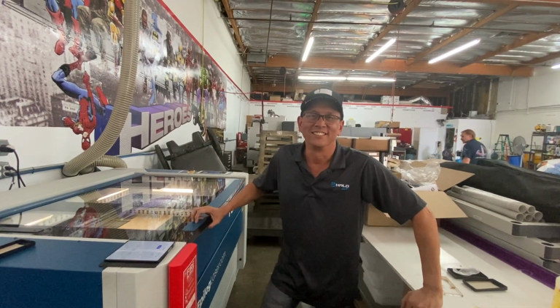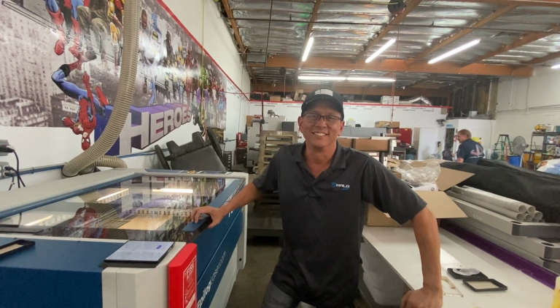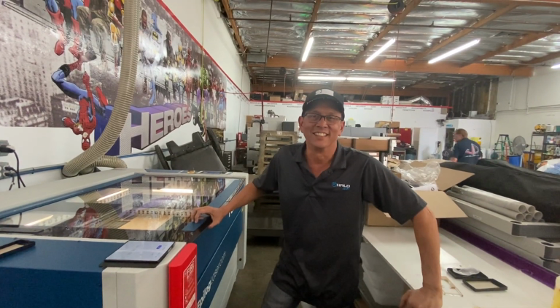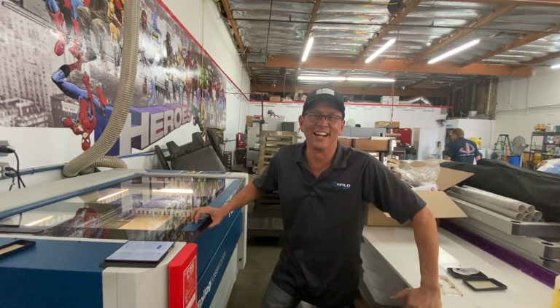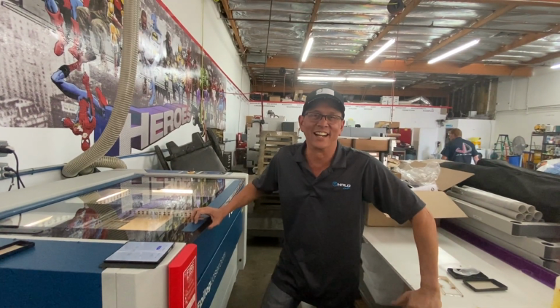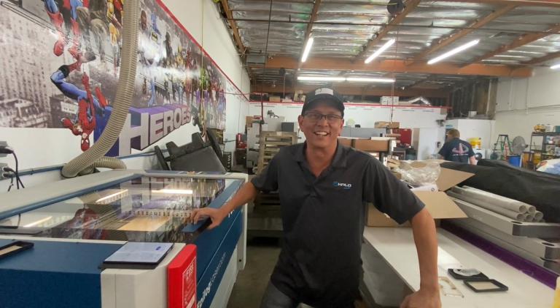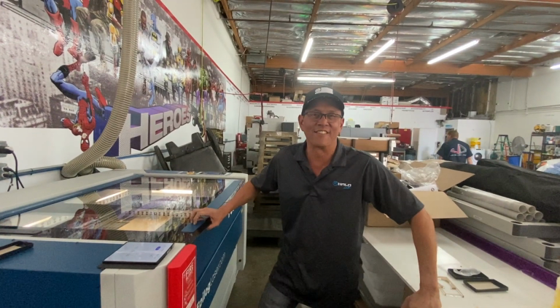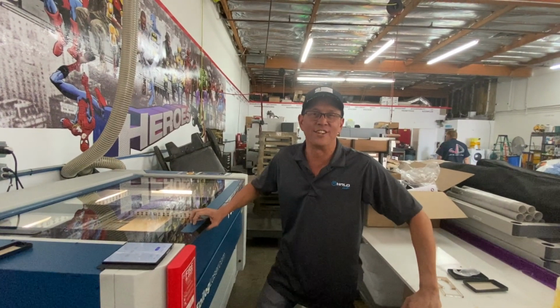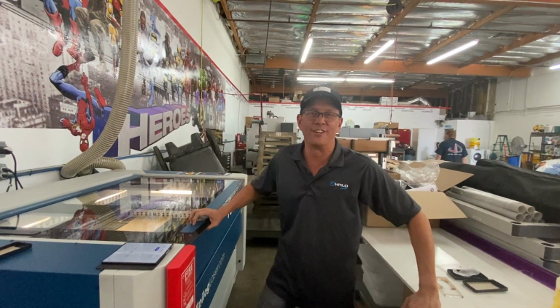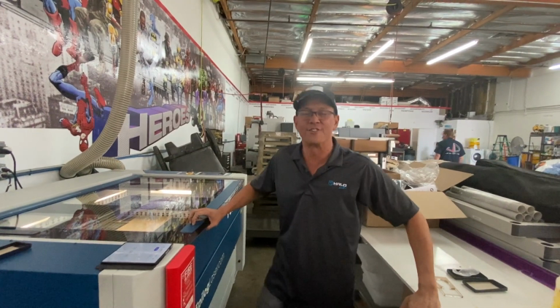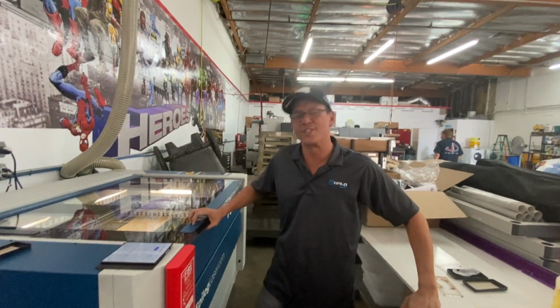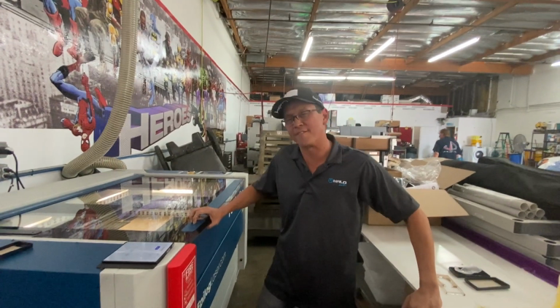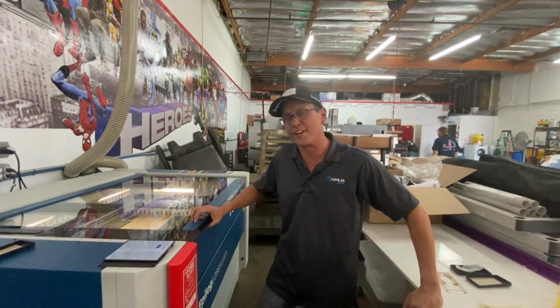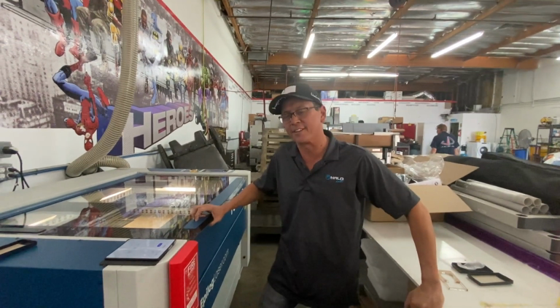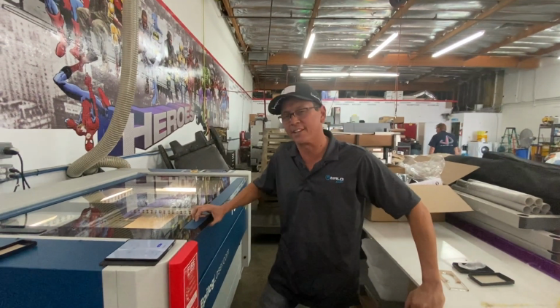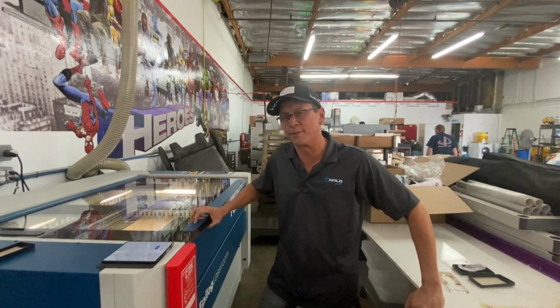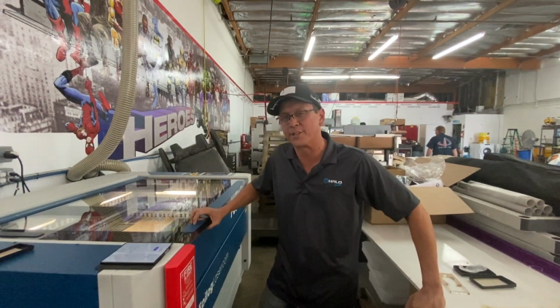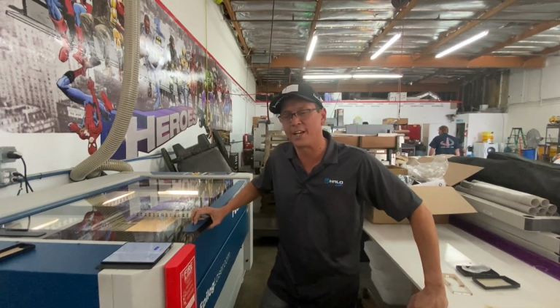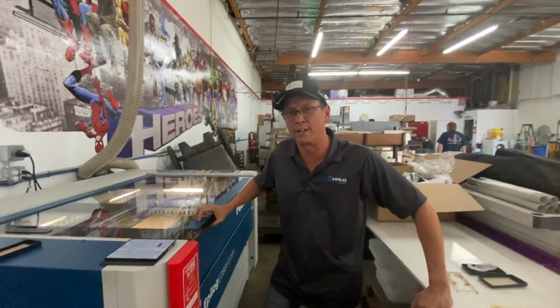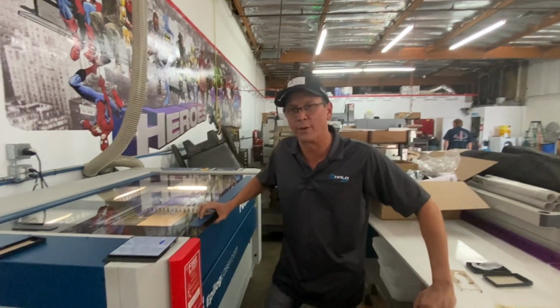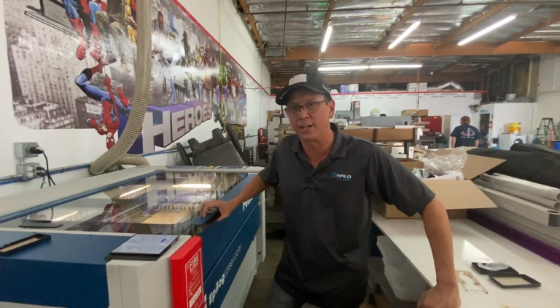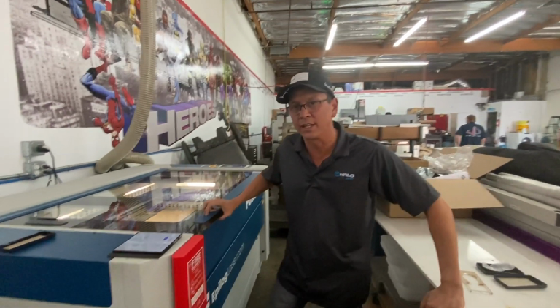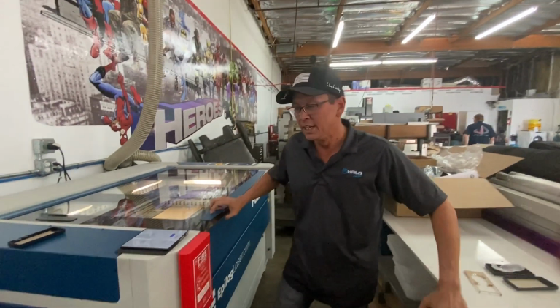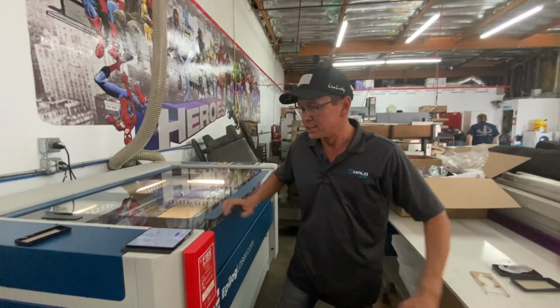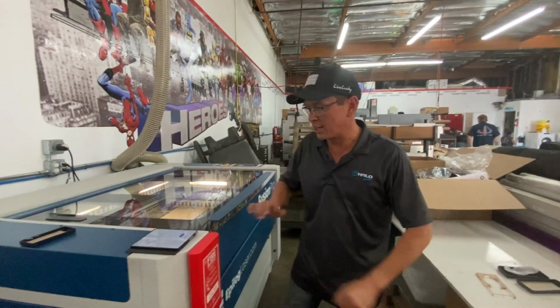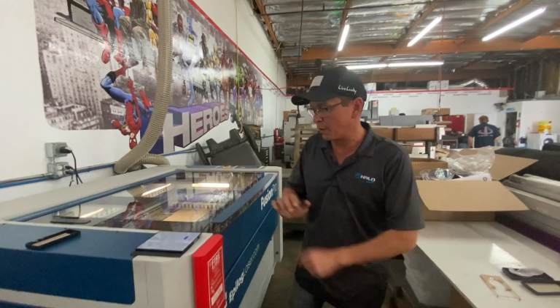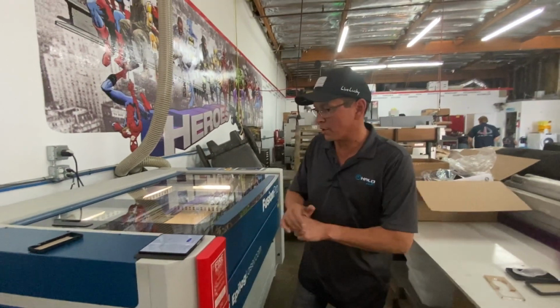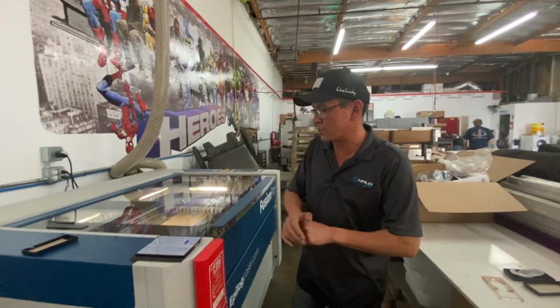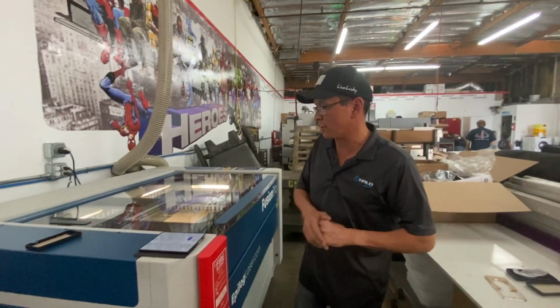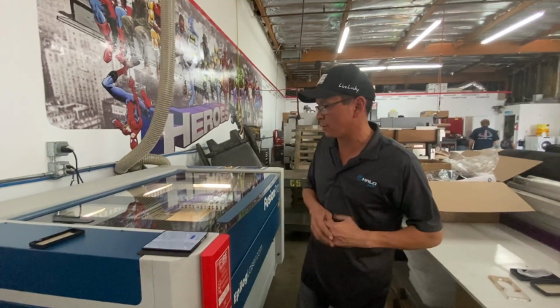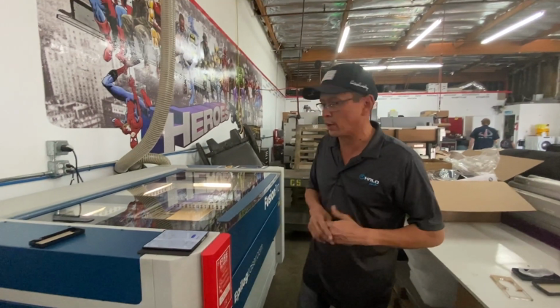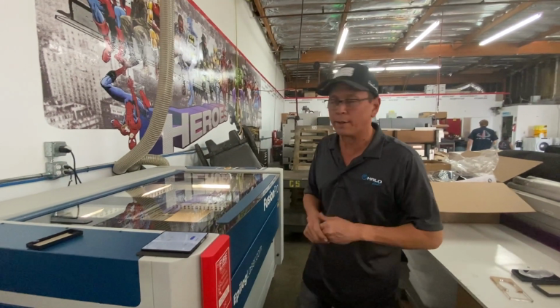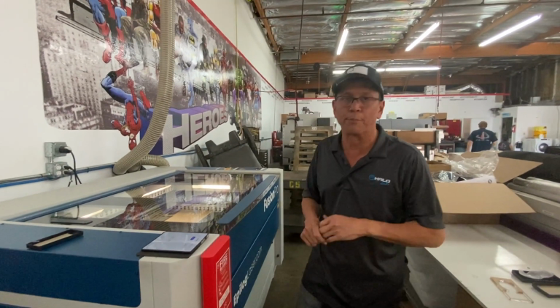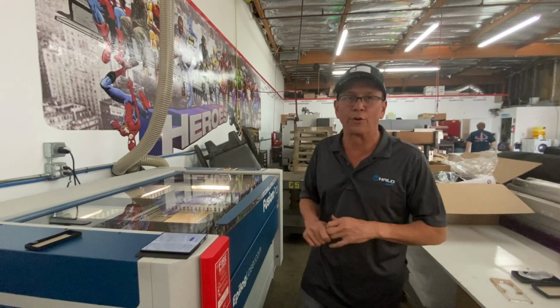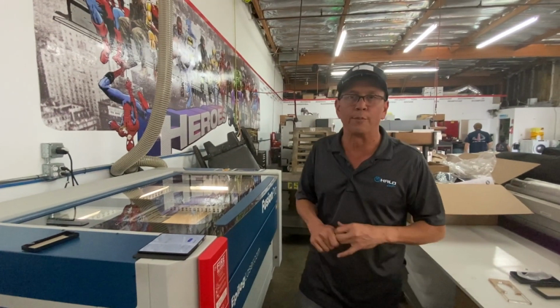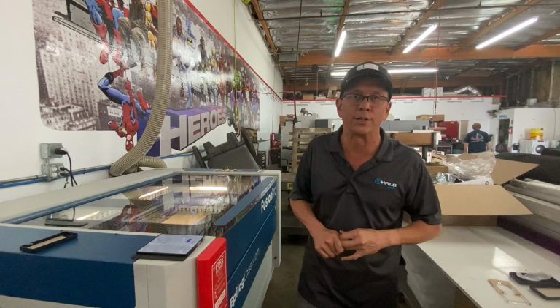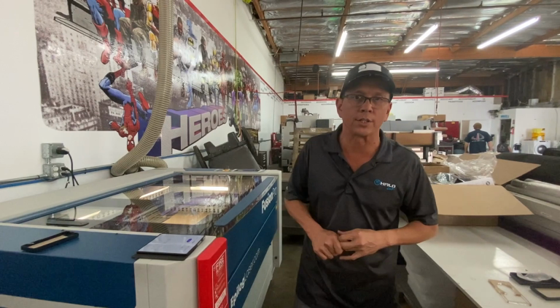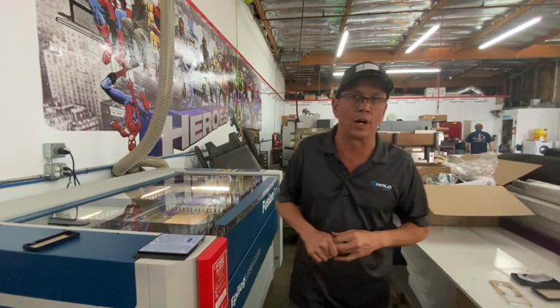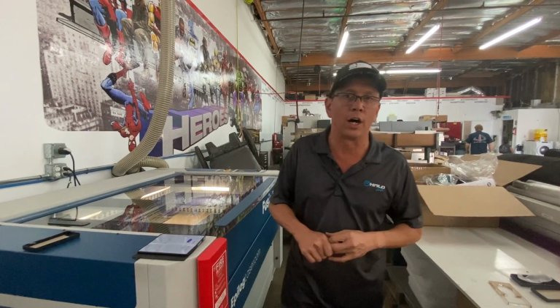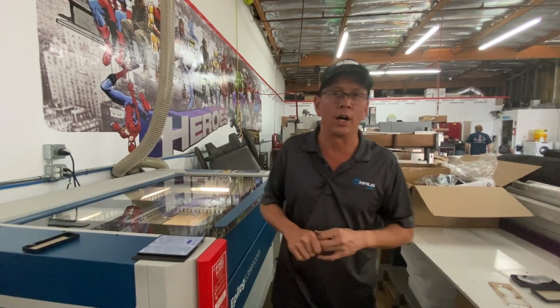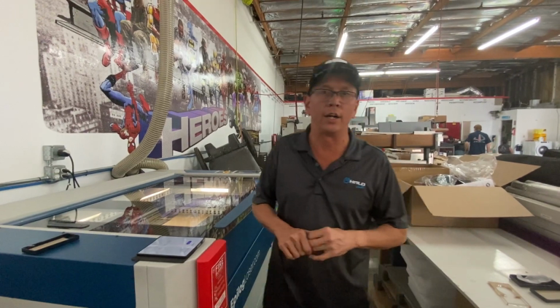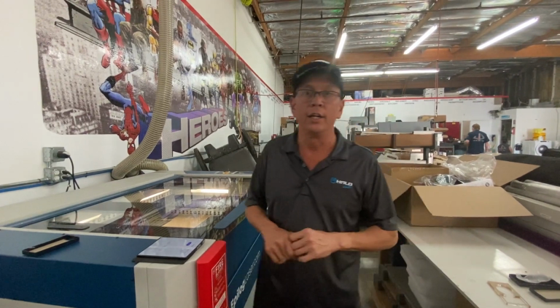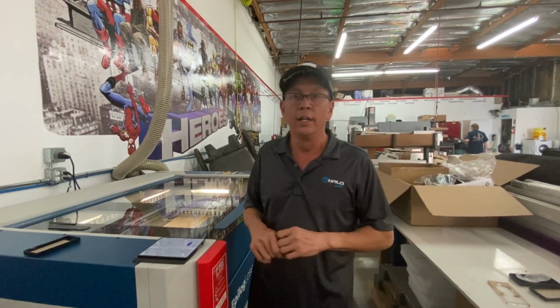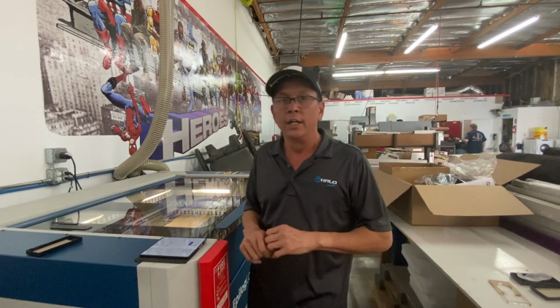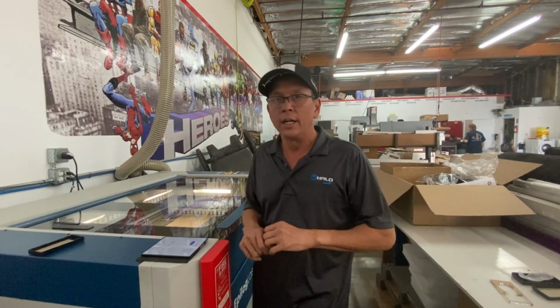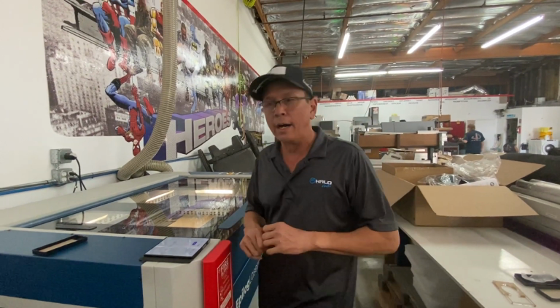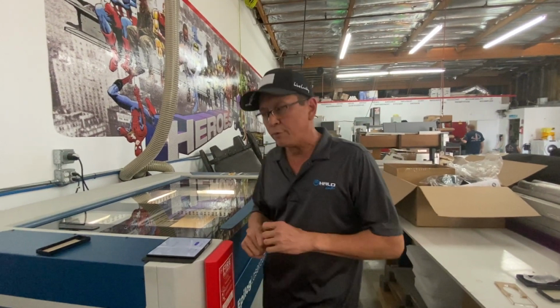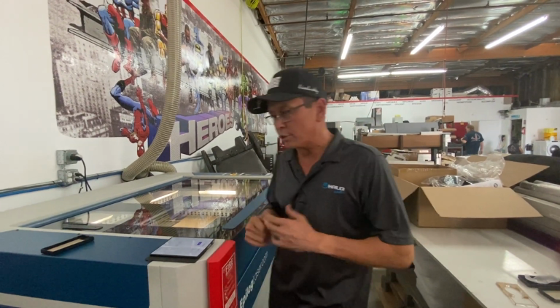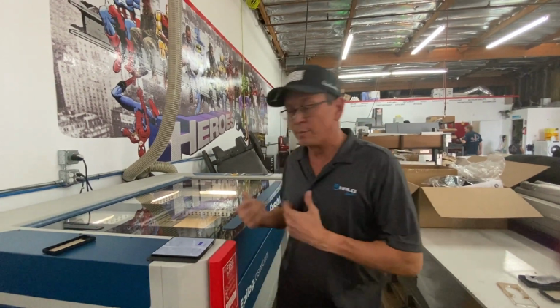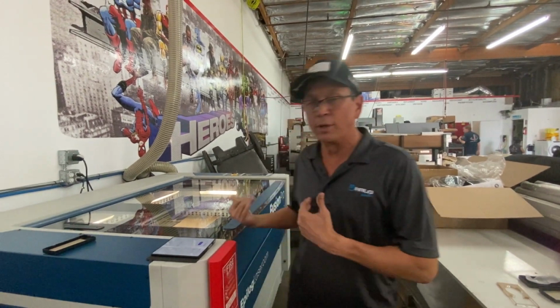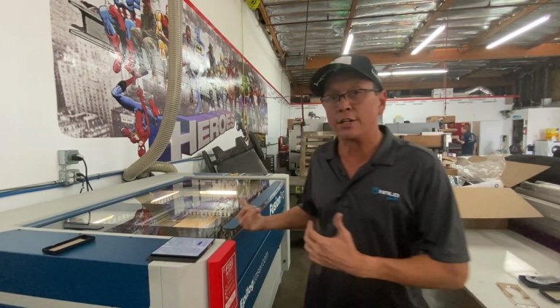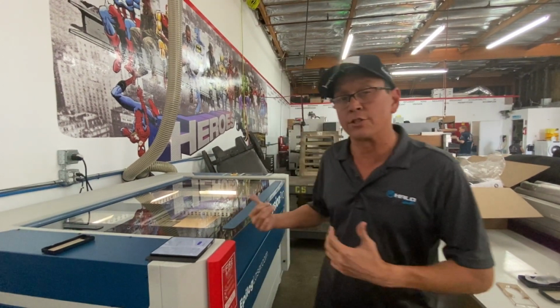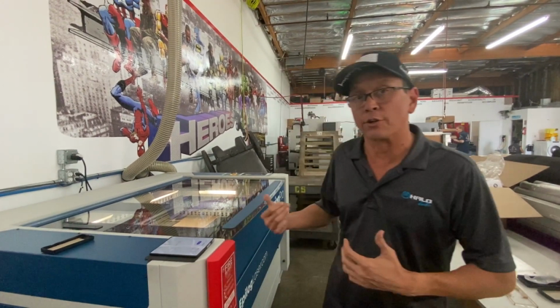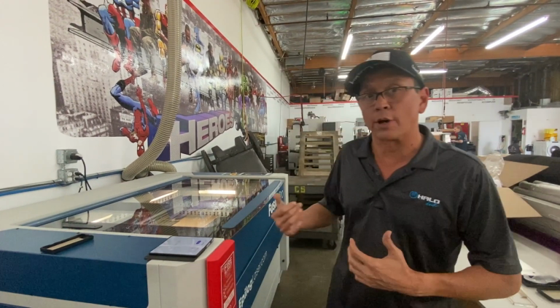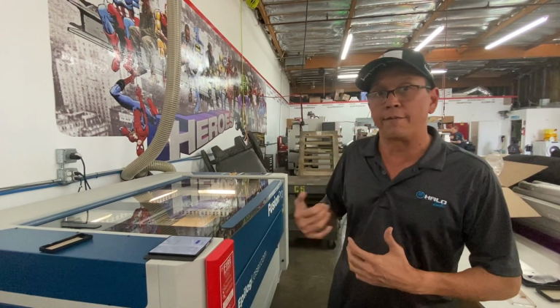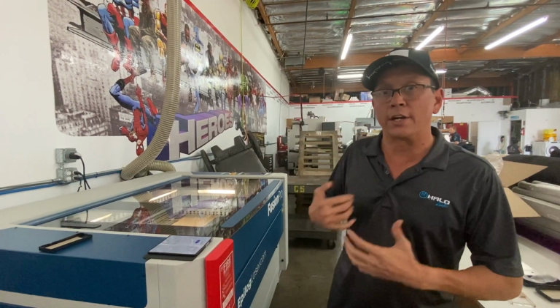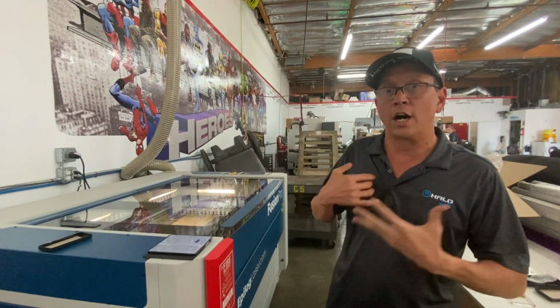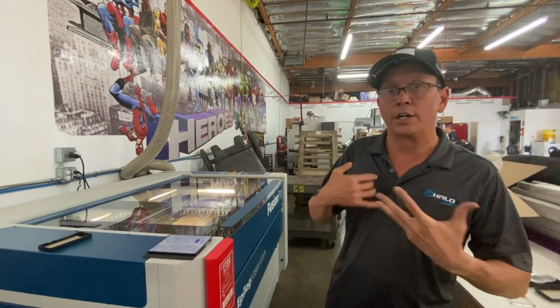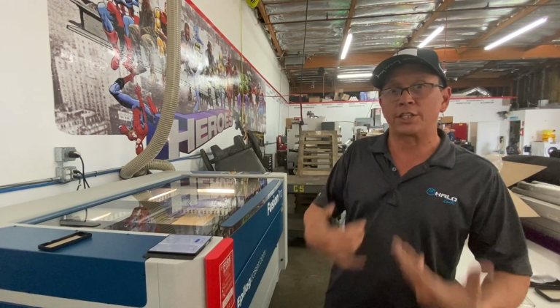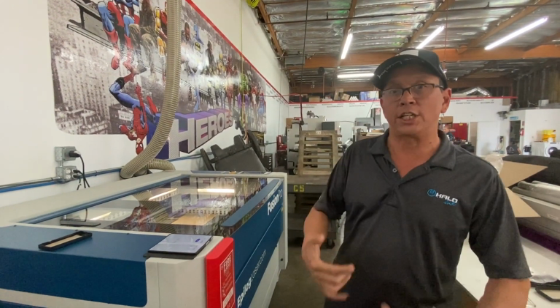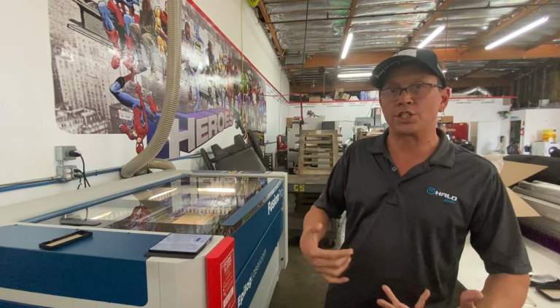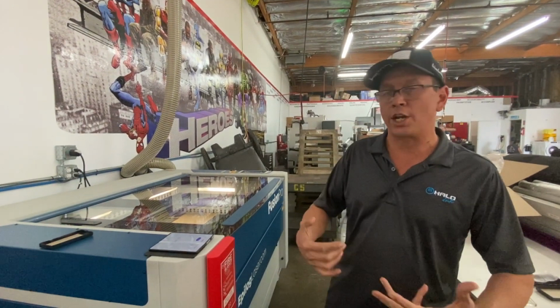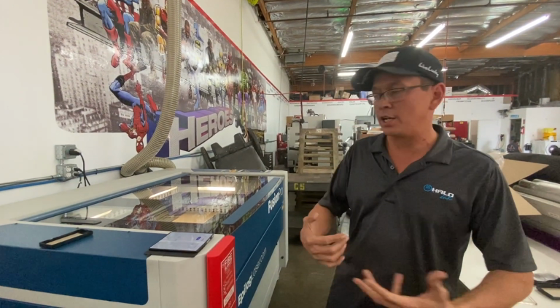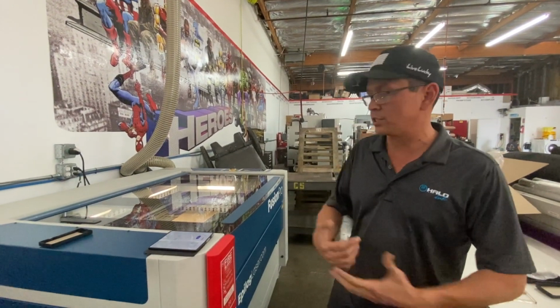Hi, good afternoon. Jeff Hale here with Halo Inc. Today we're going to show a quick improvement on doing some laser engraving on keychains.